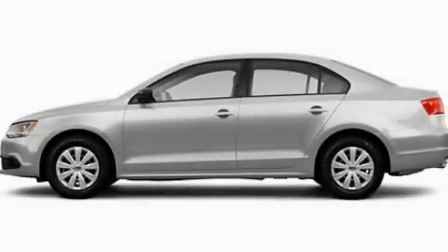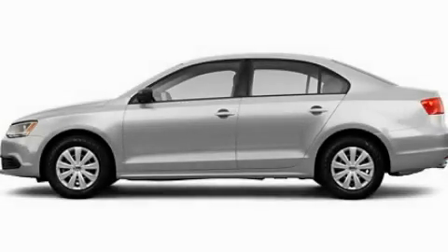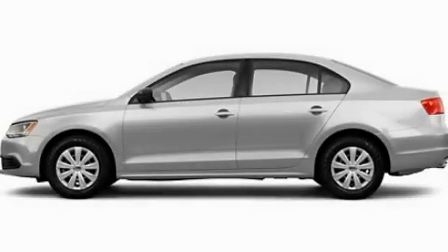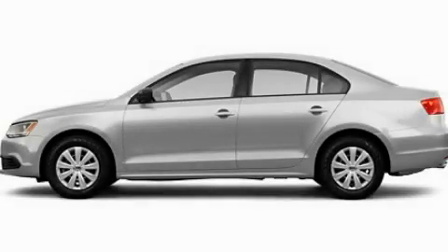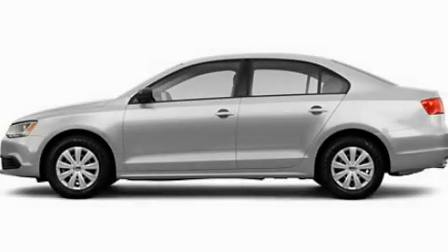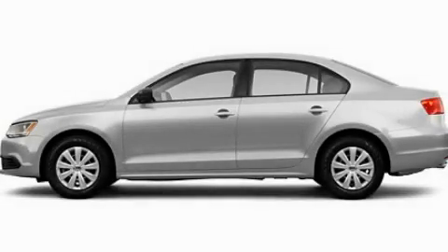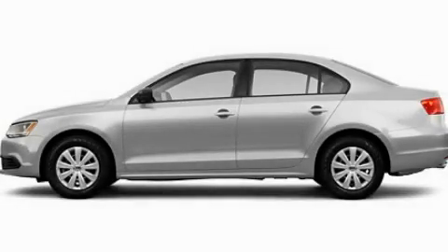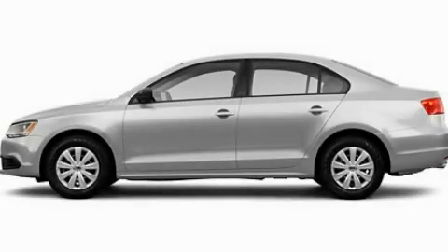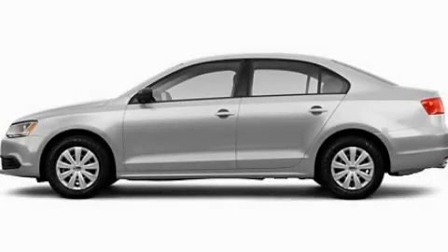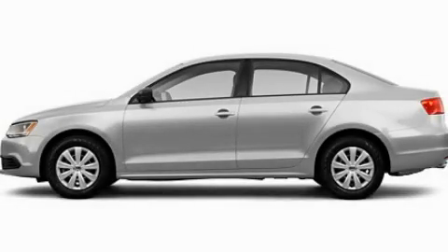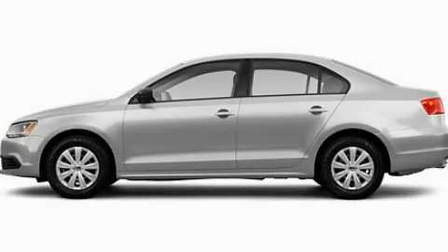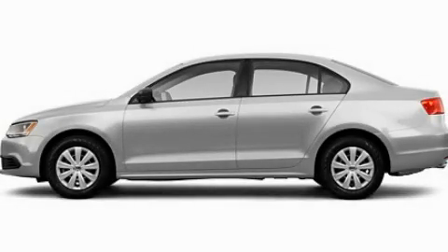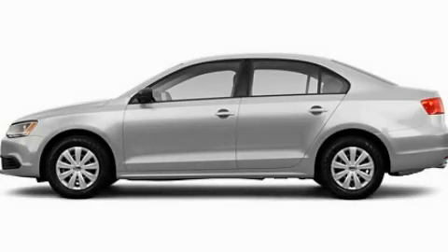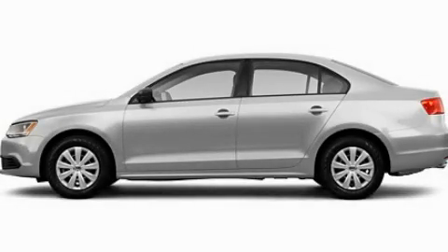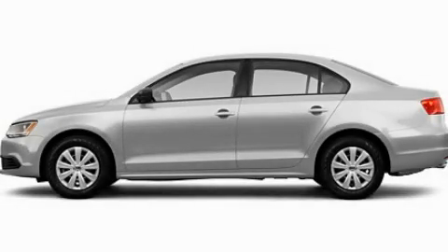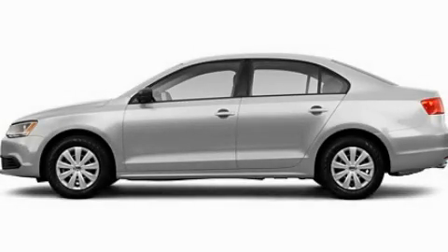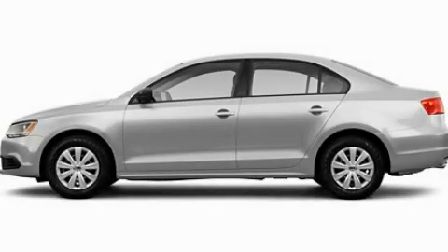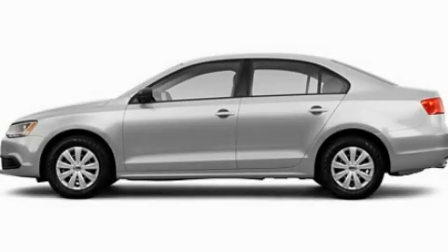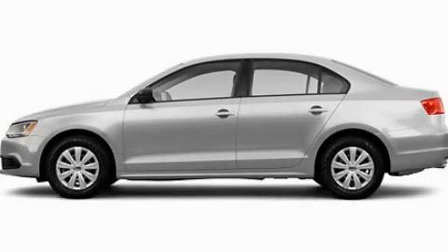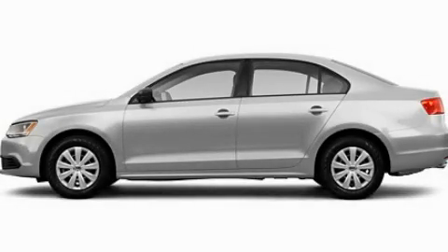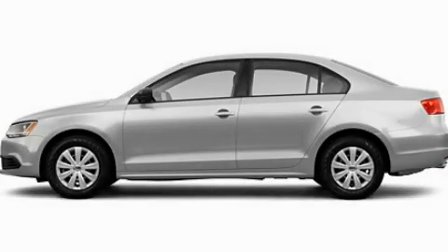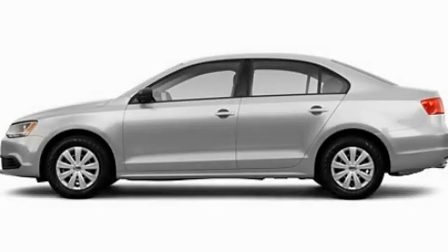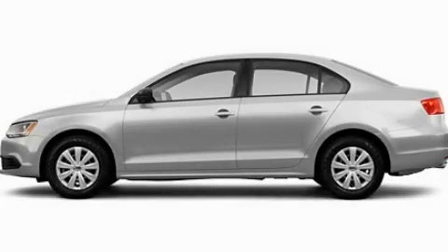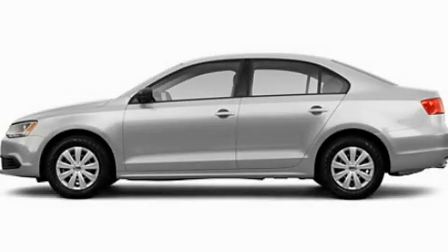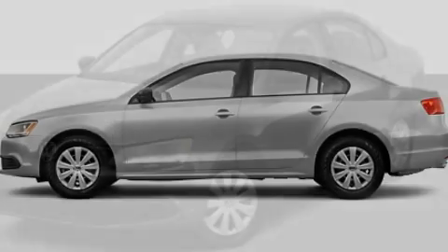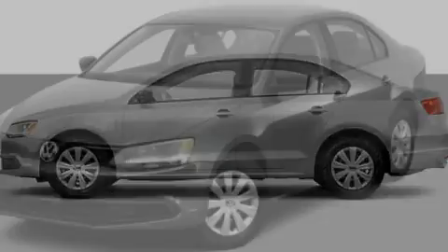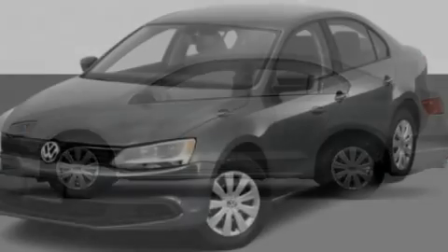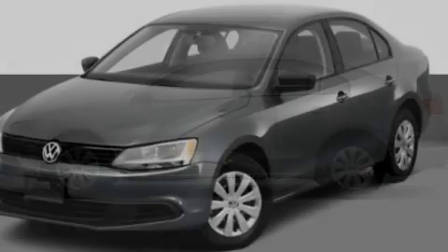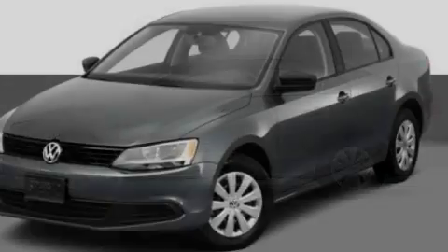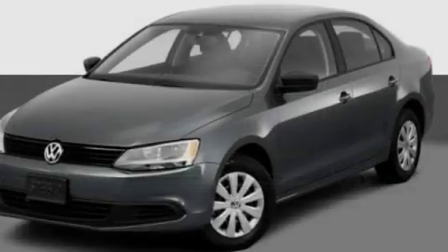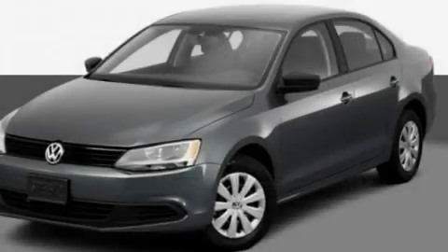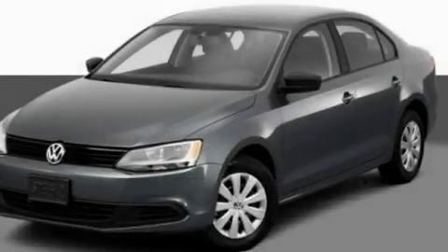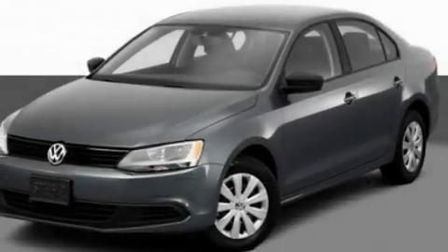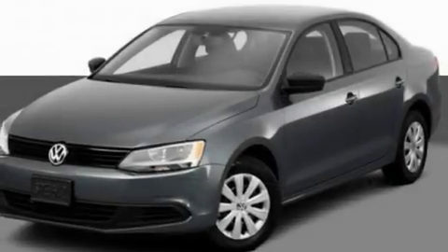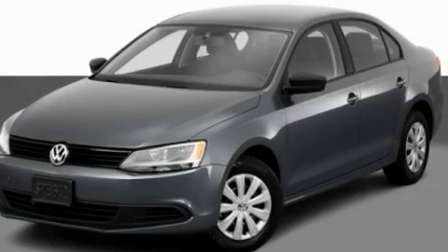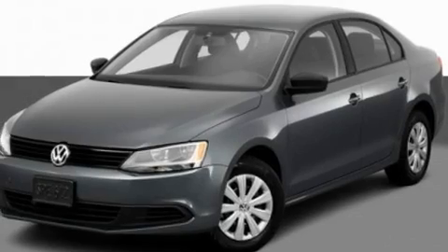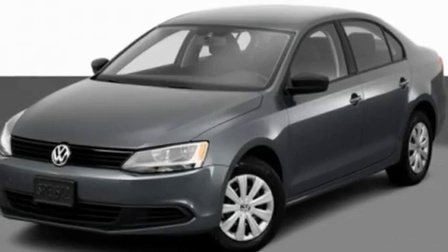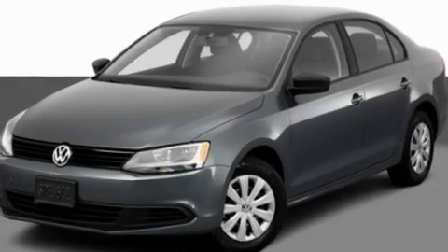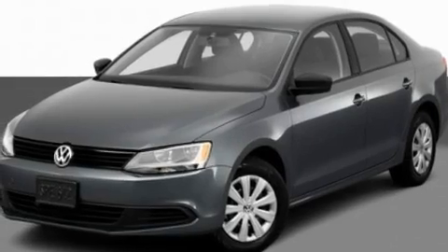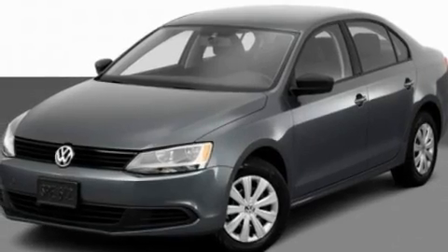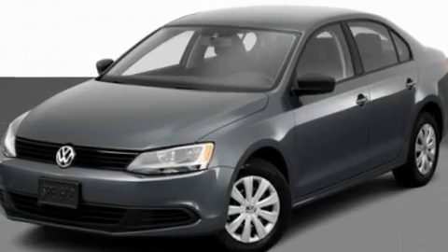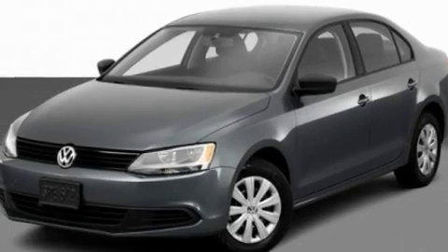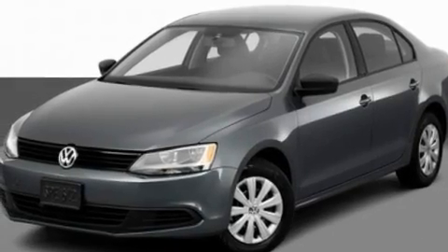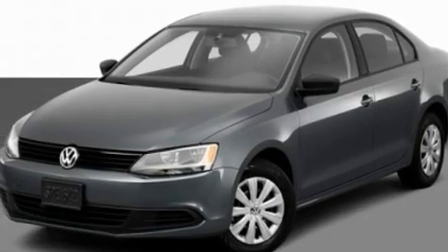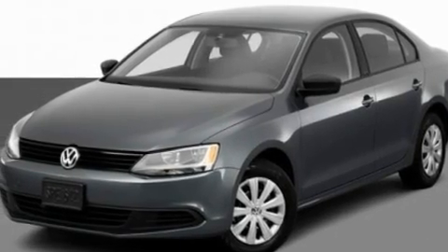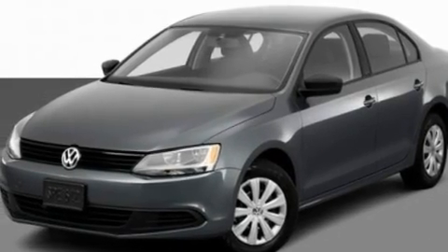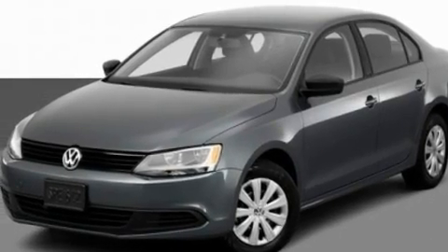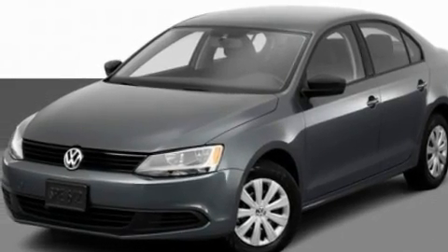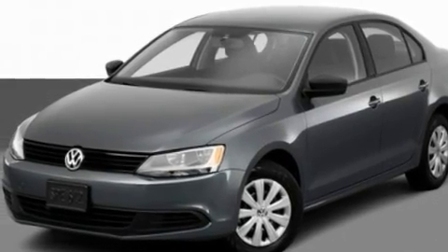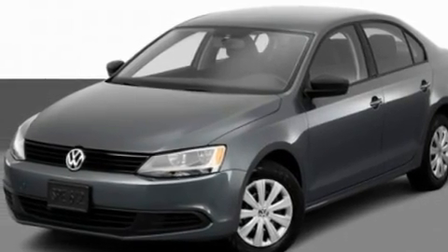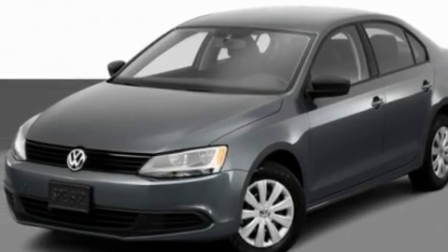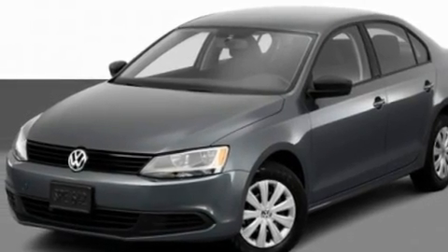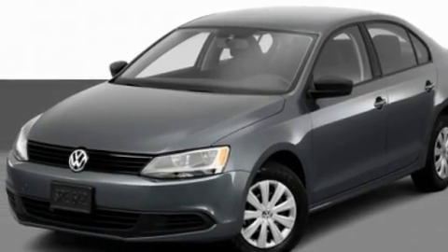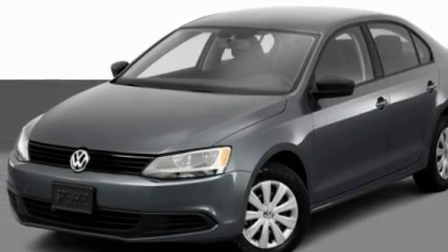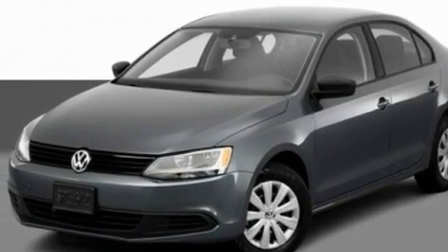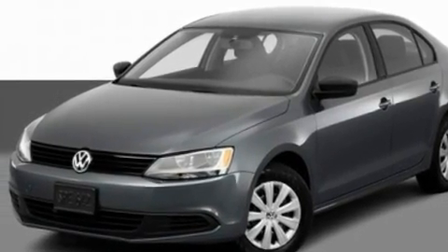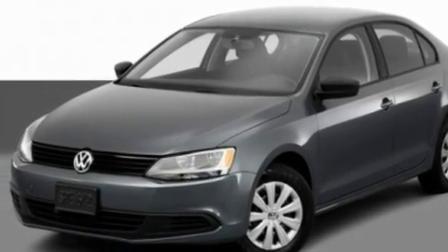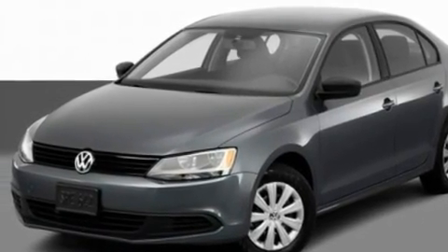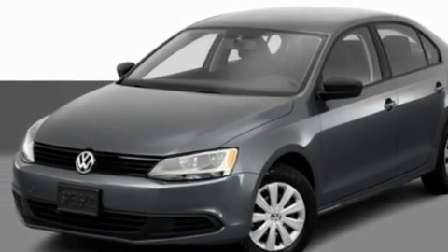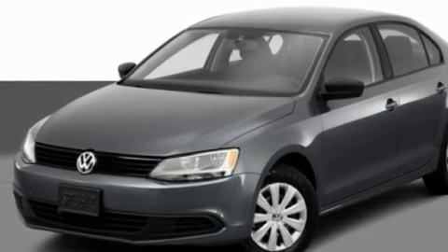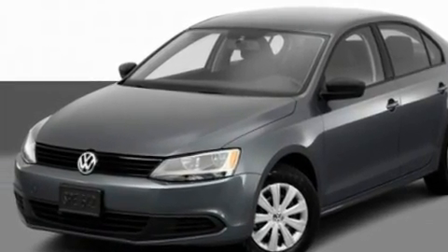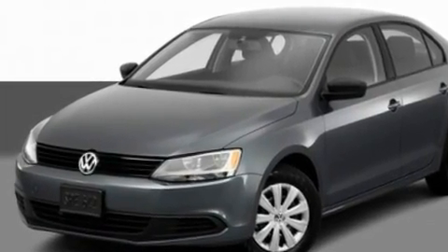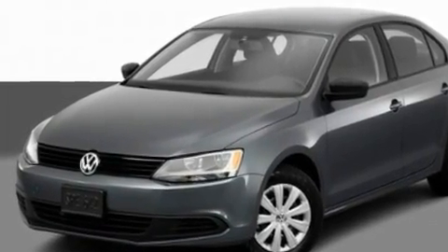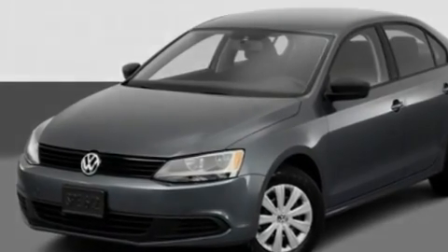This is a 2011 Volkswagen Jetta. It has a 2.0-liter four-cylinder engine and an automatic transmission.